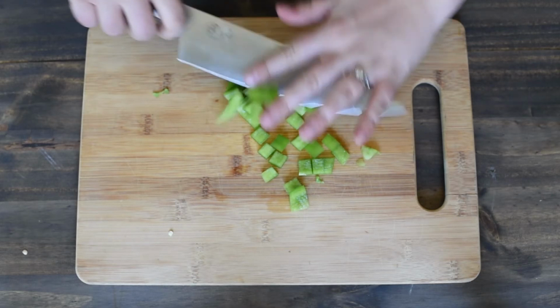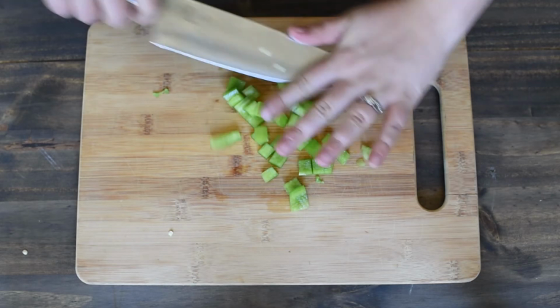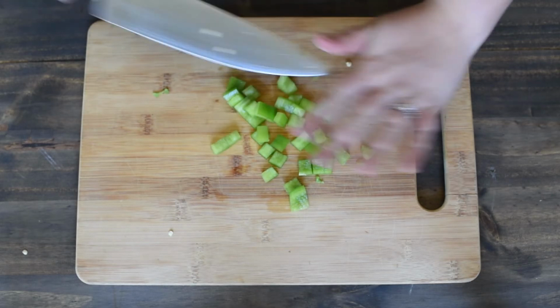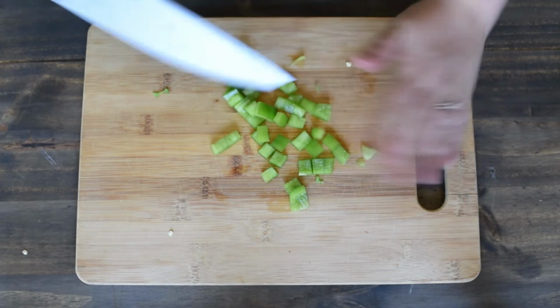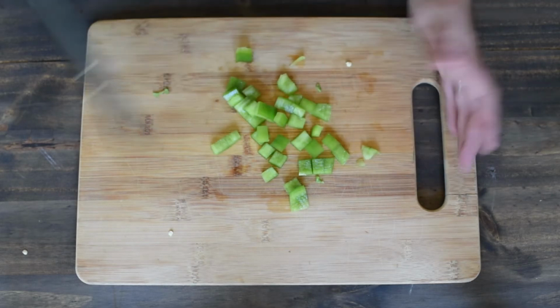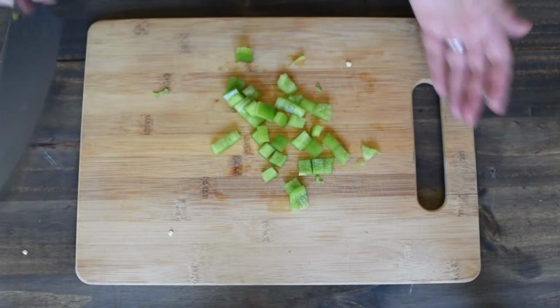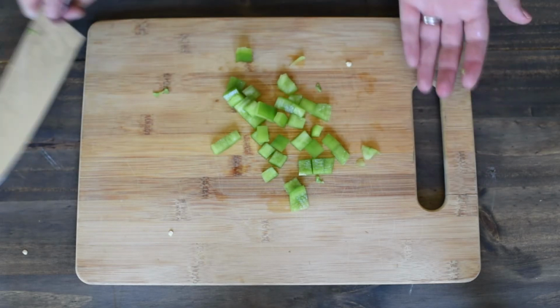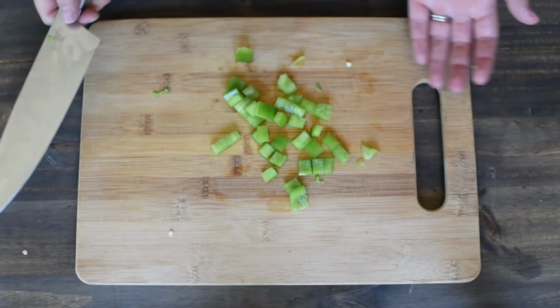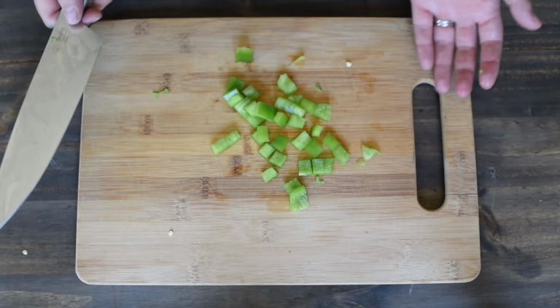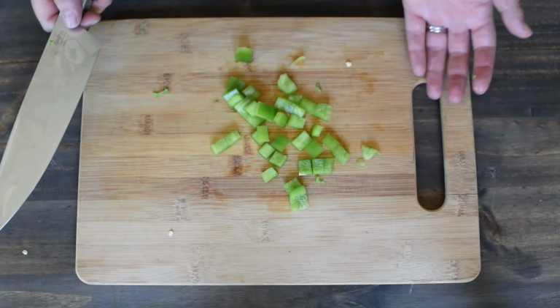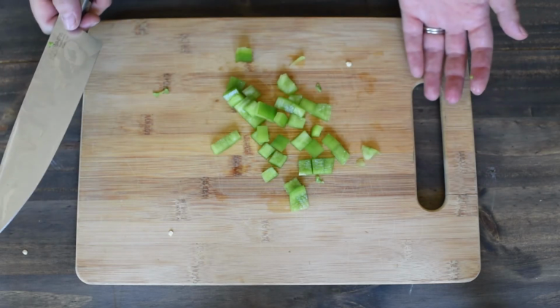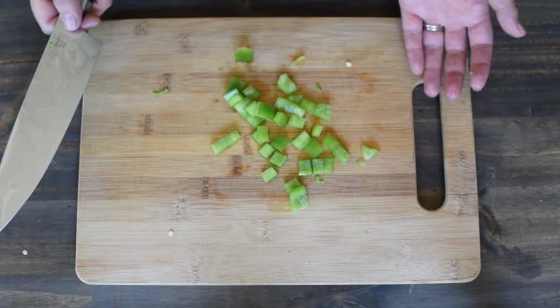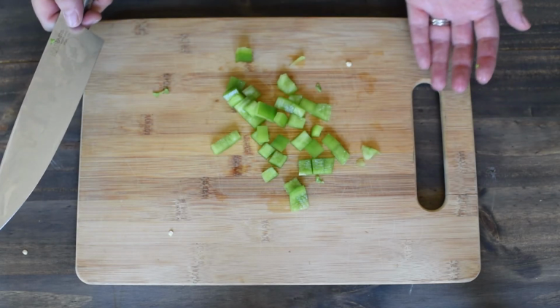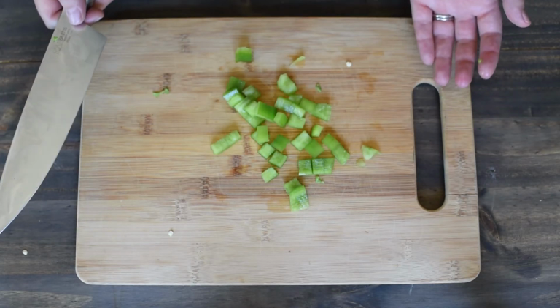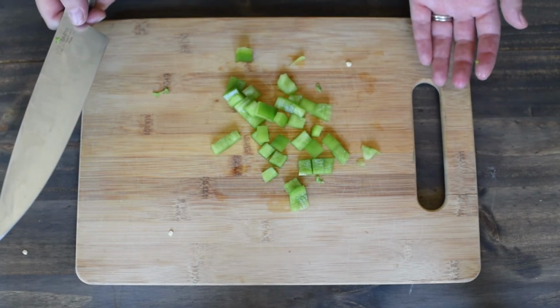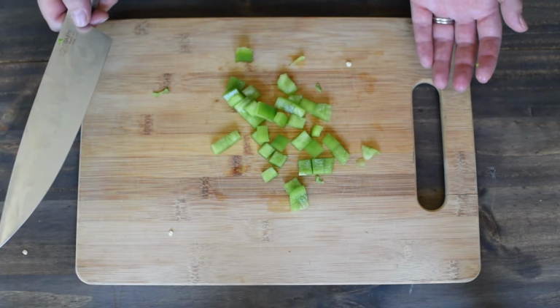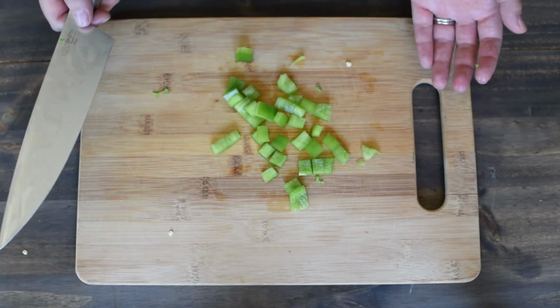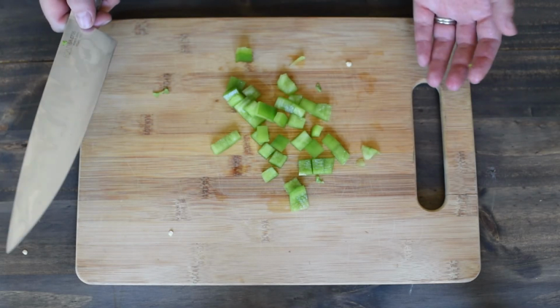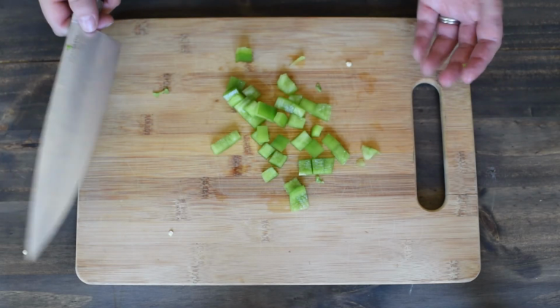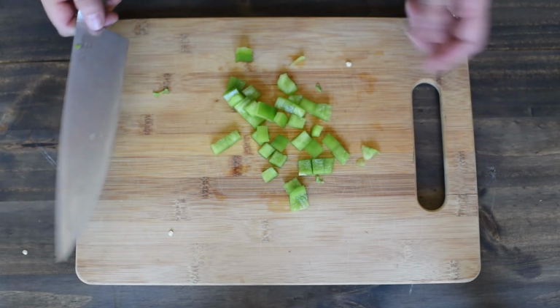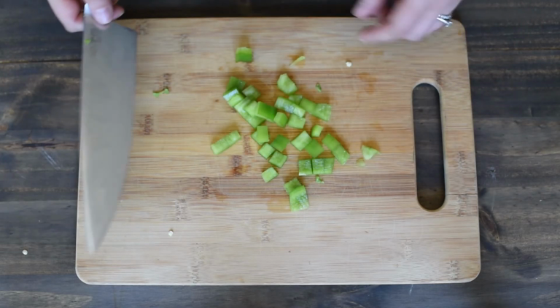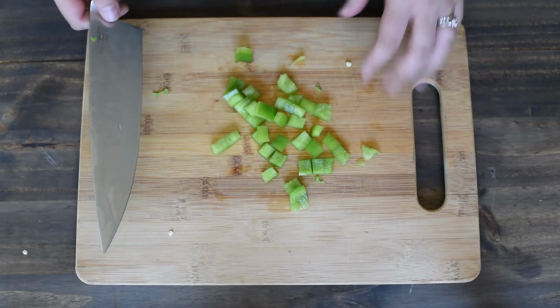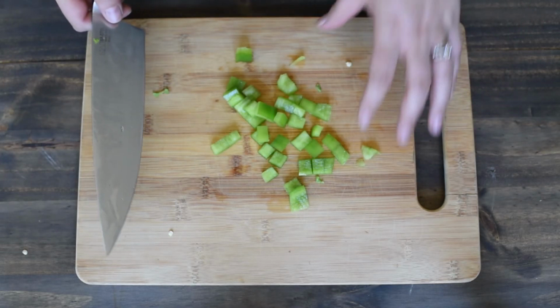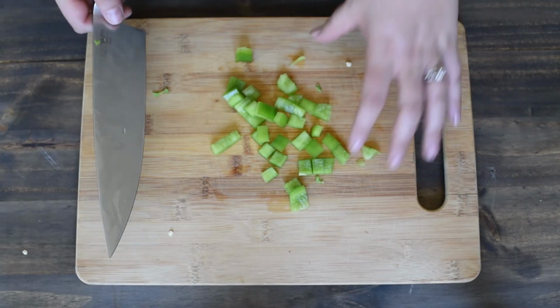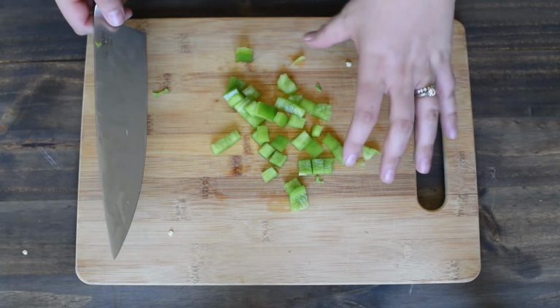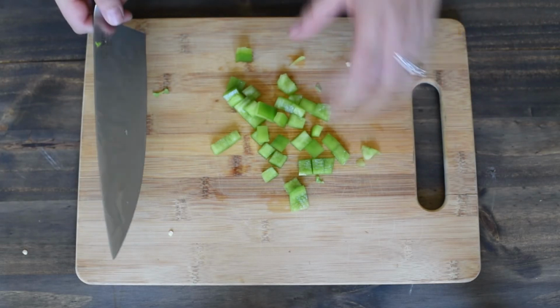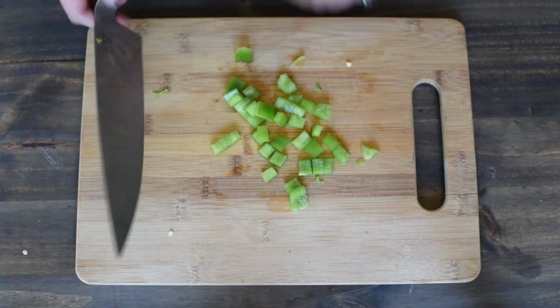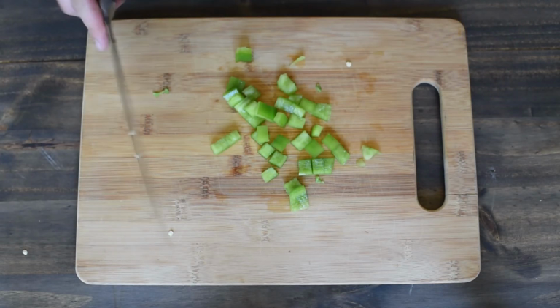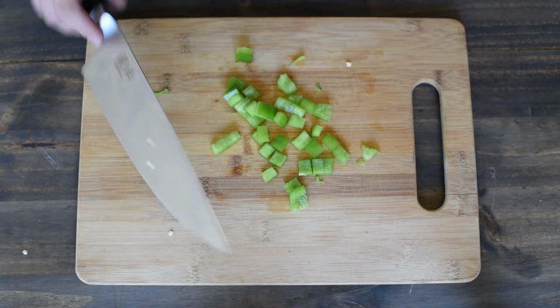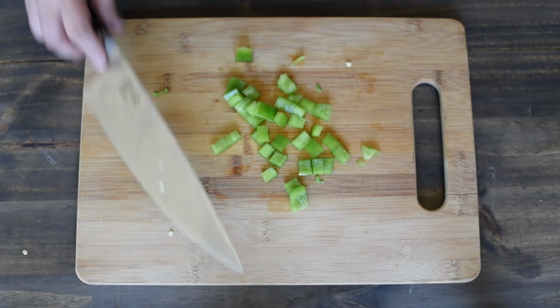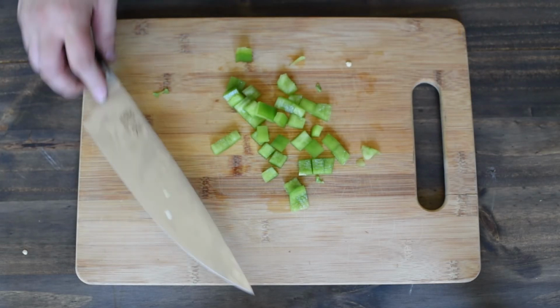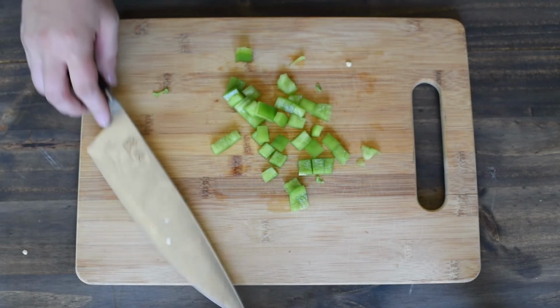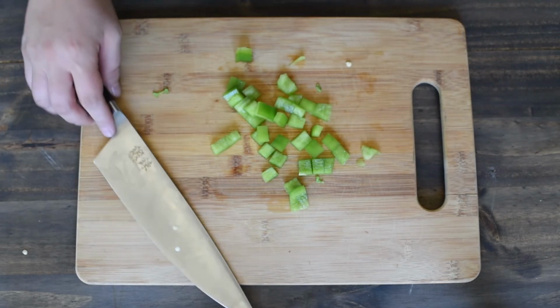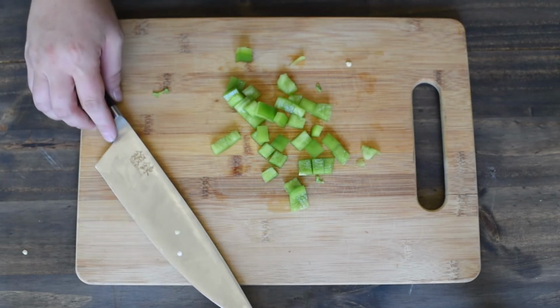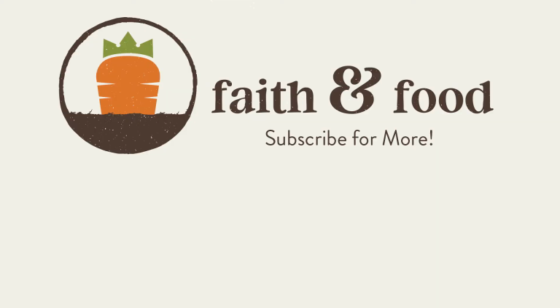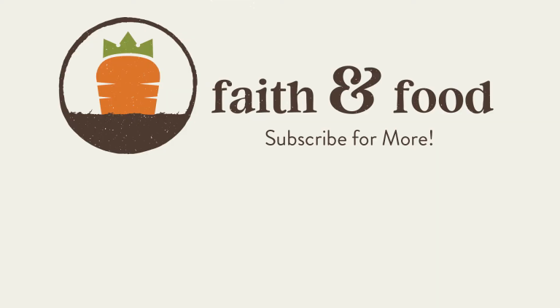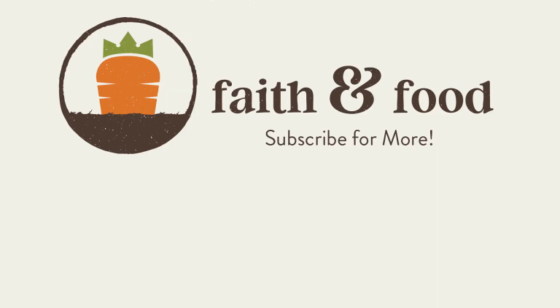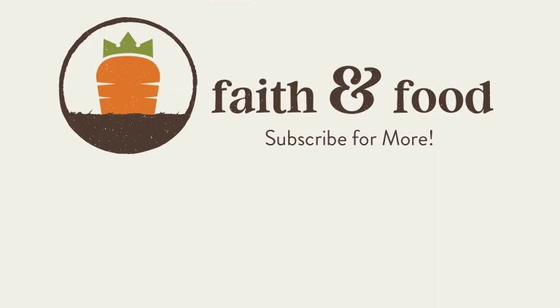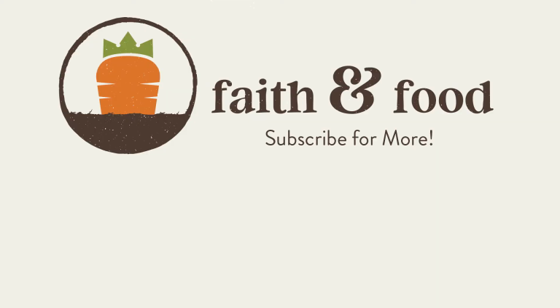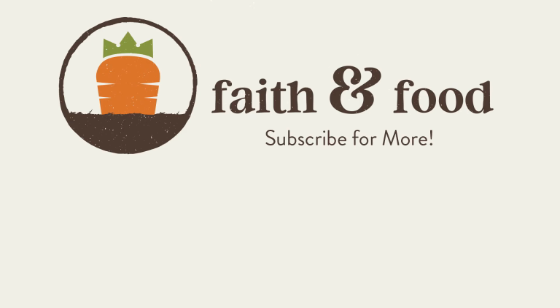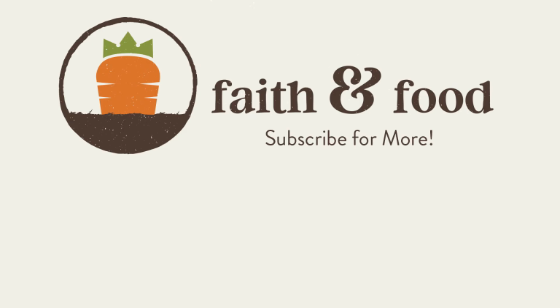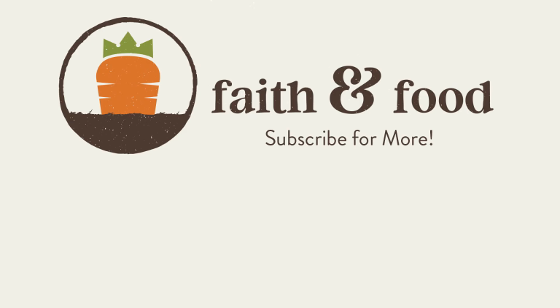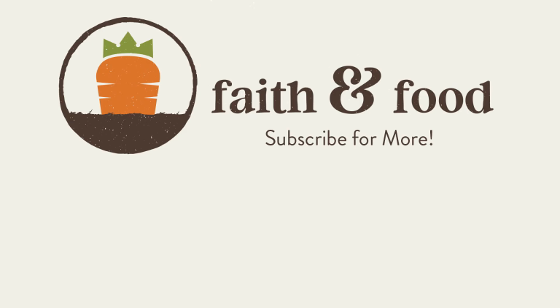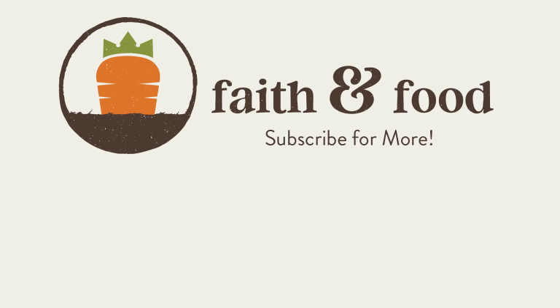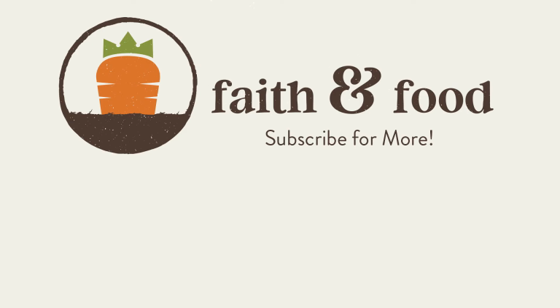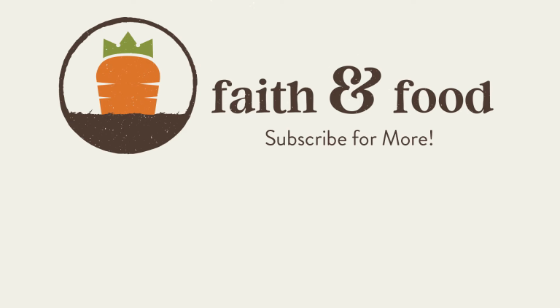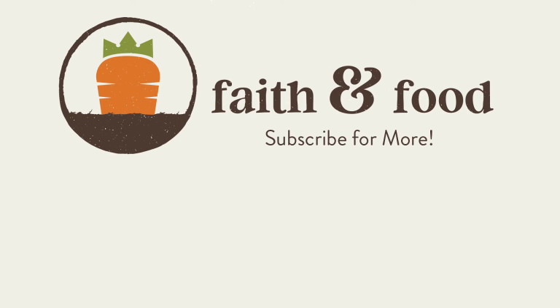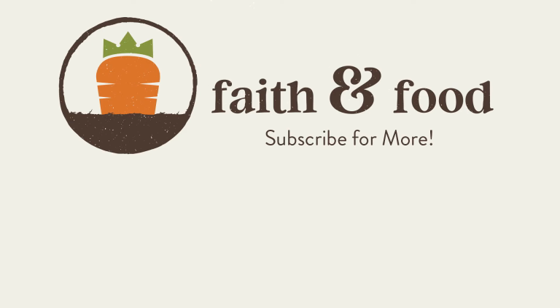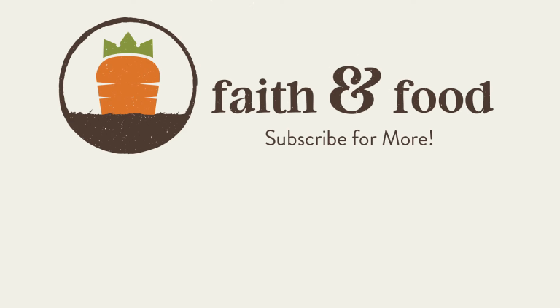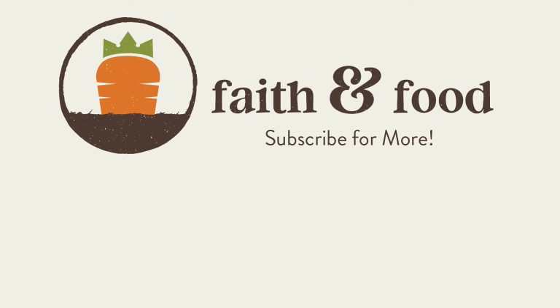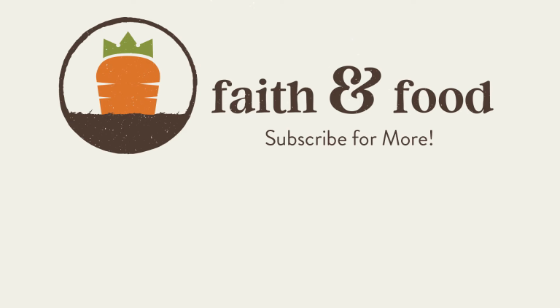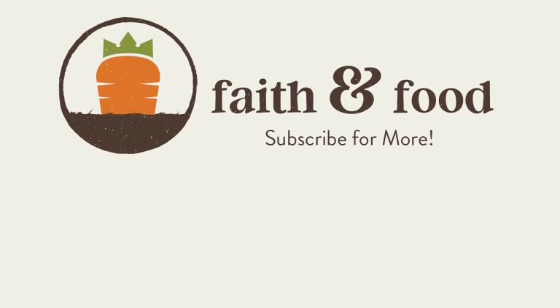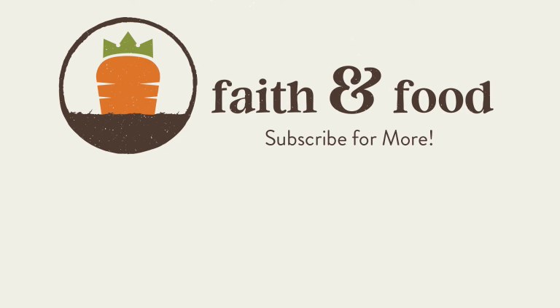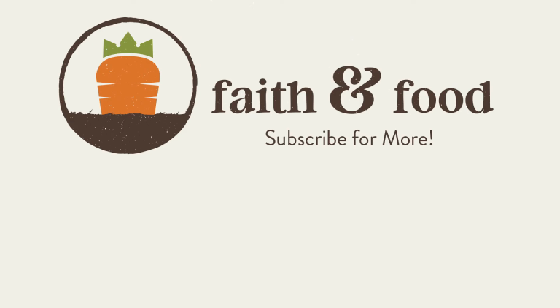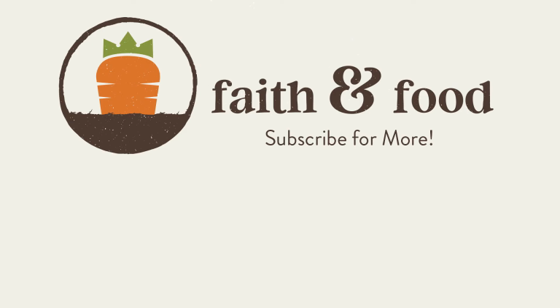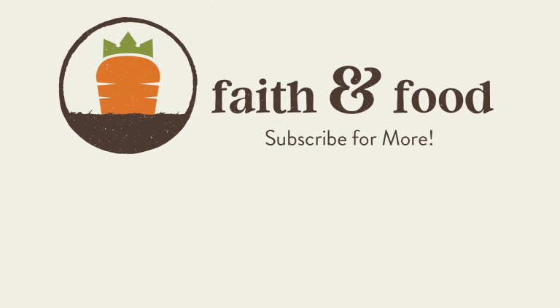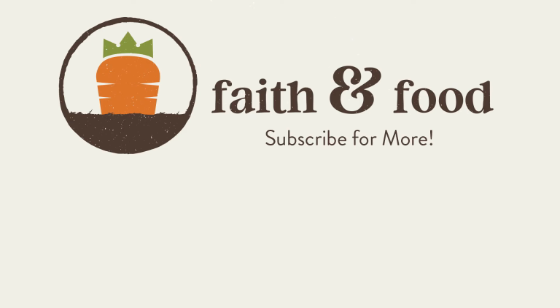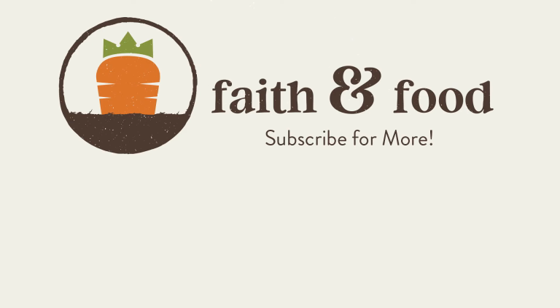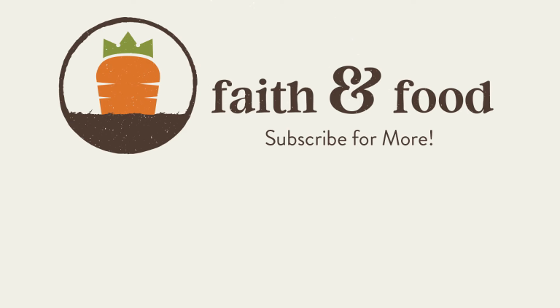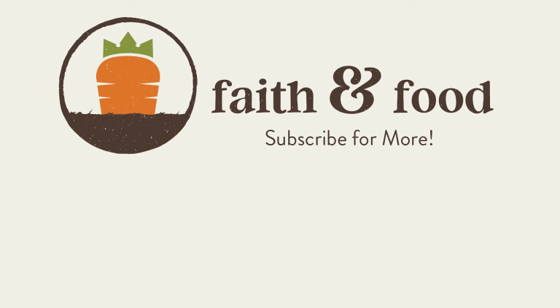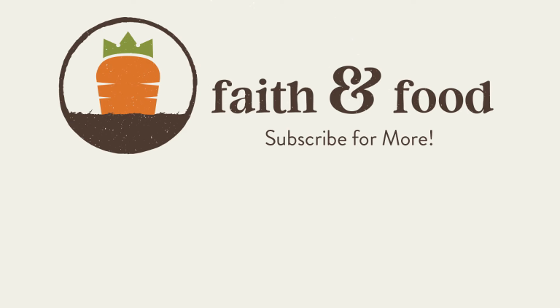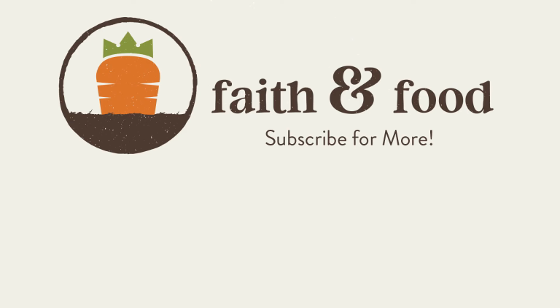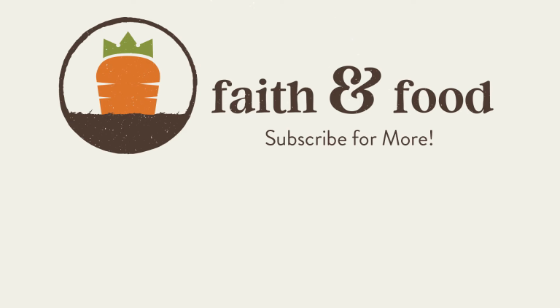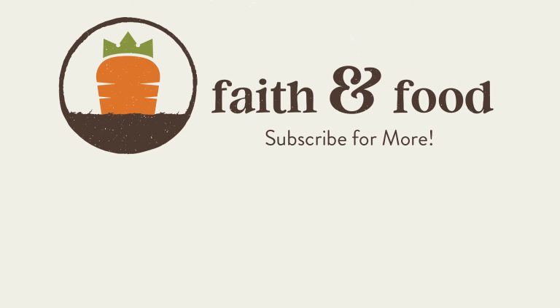And there you have it, a fast way to cut a bell pepper. If you want more videos like this, subscribe to our YouTube channel.